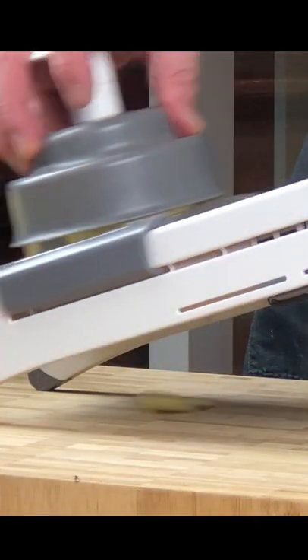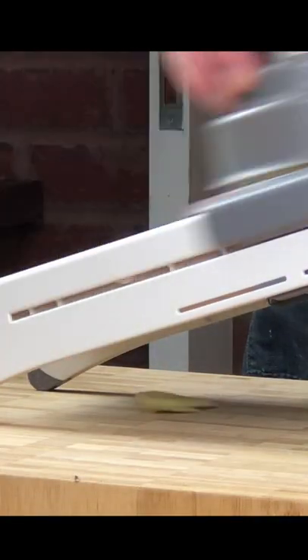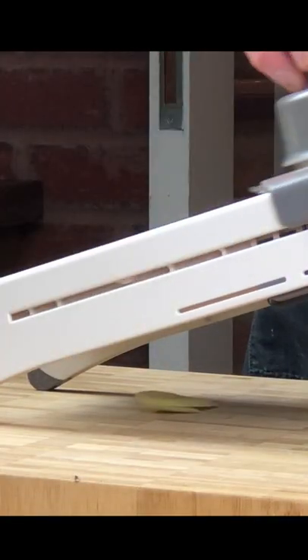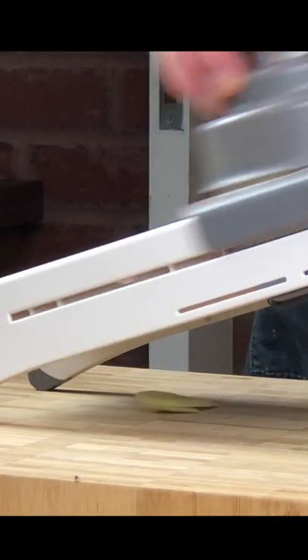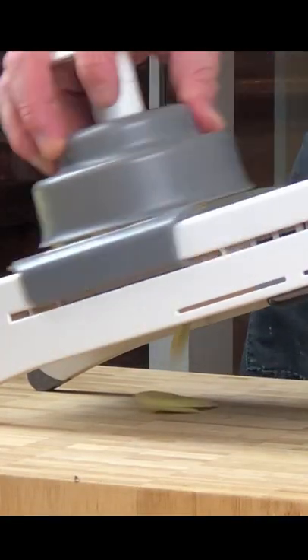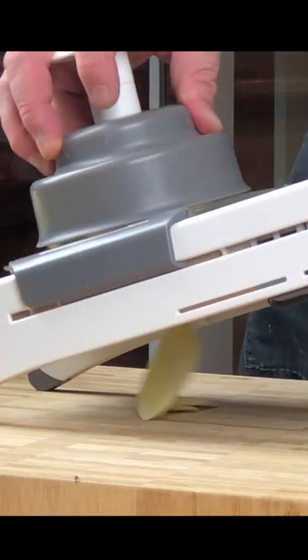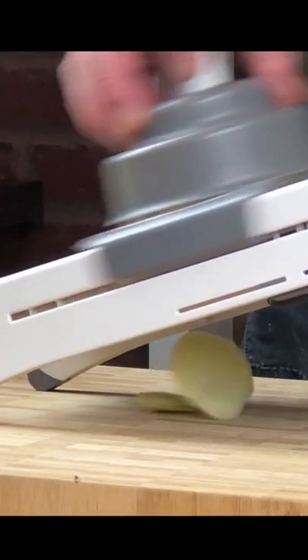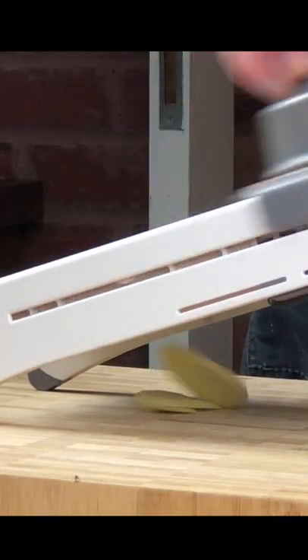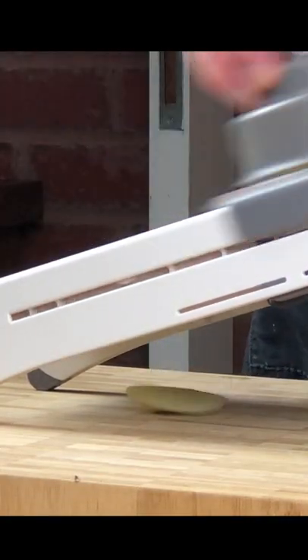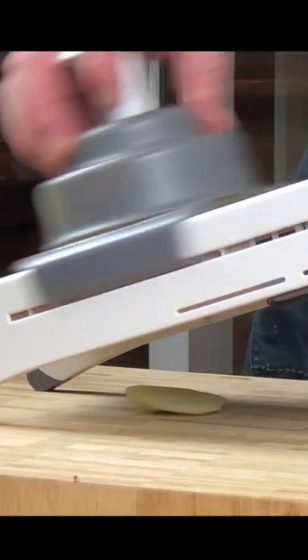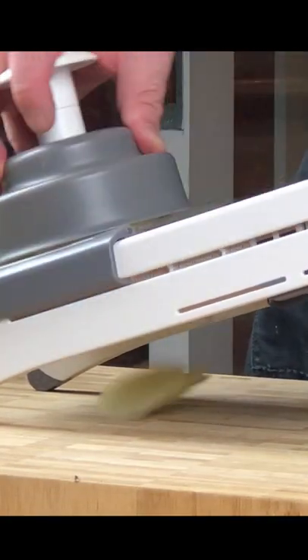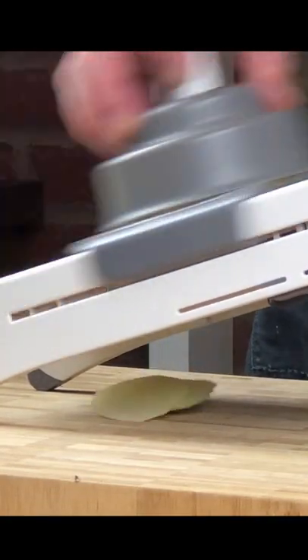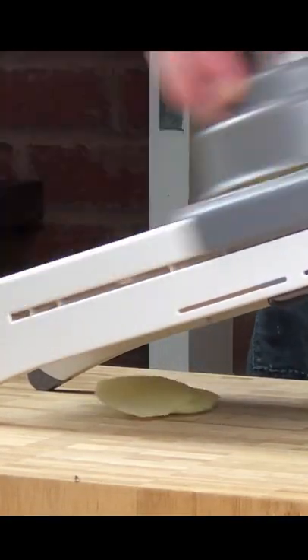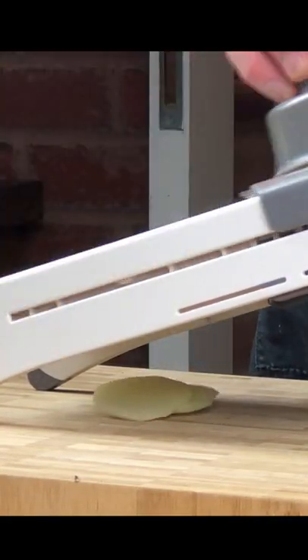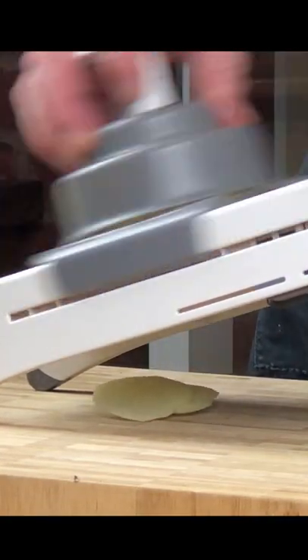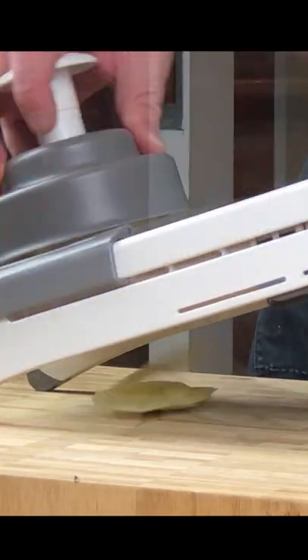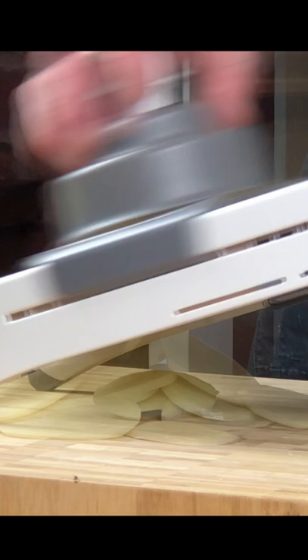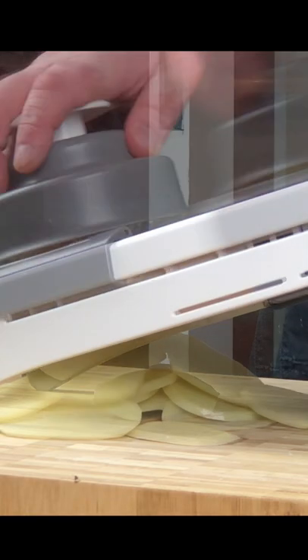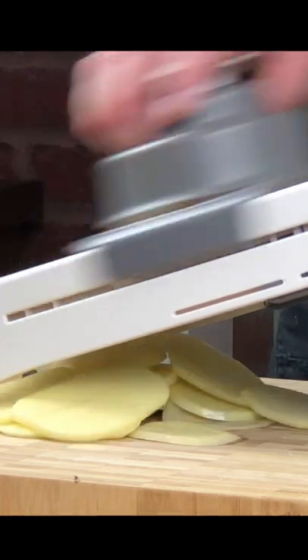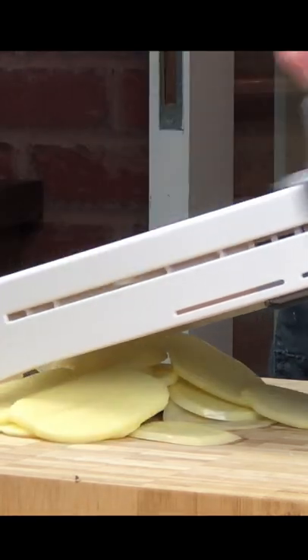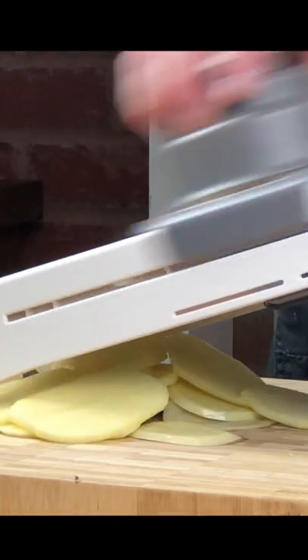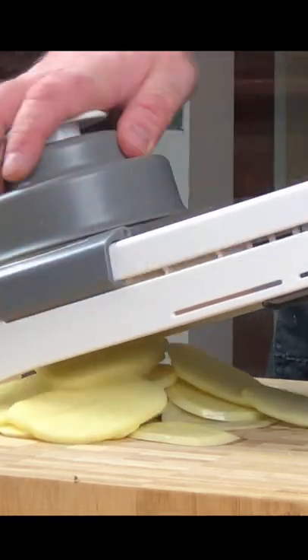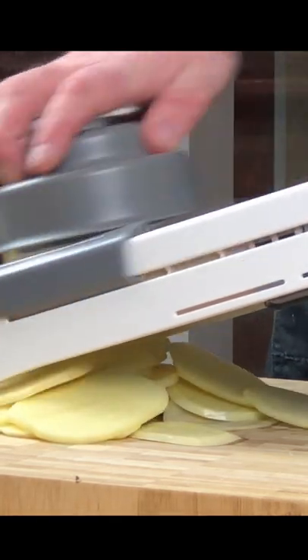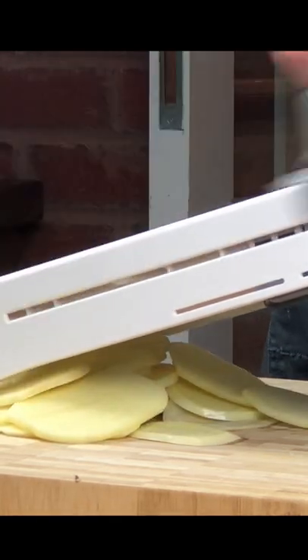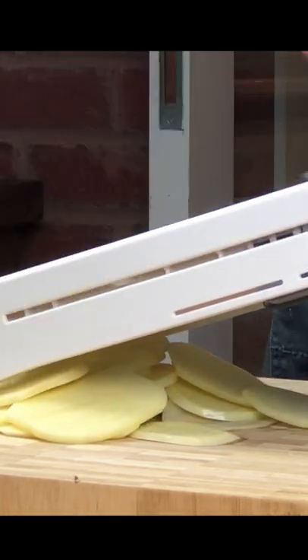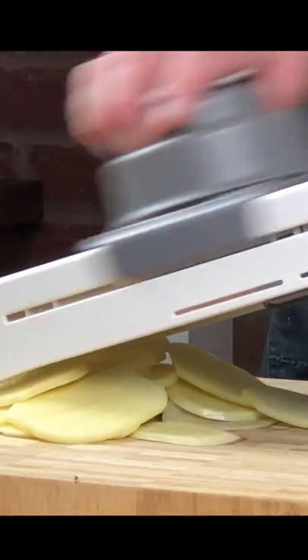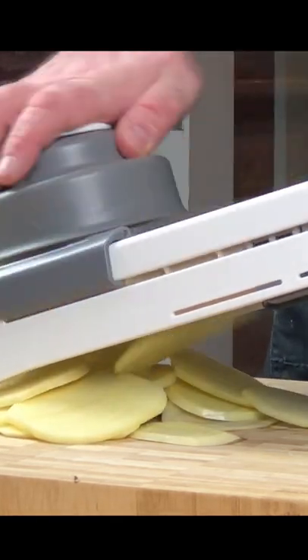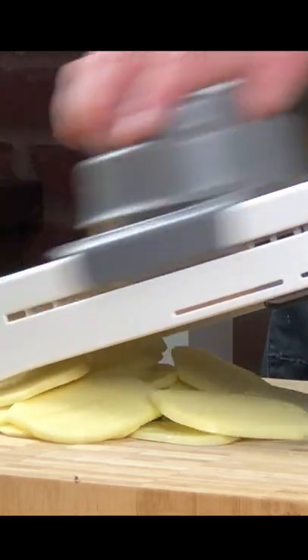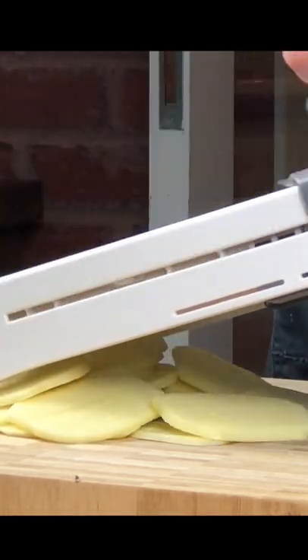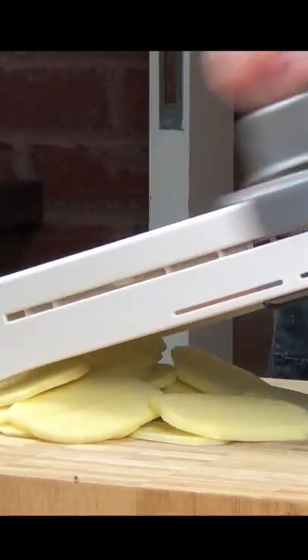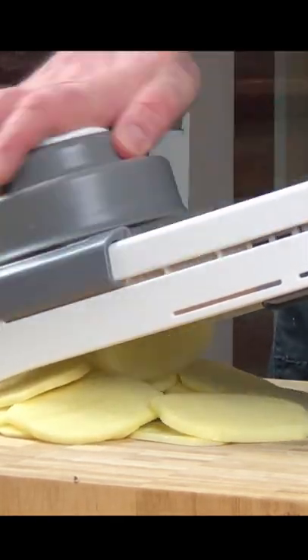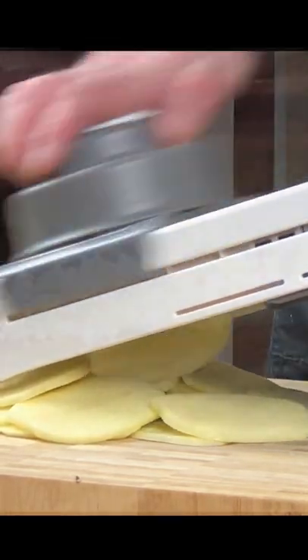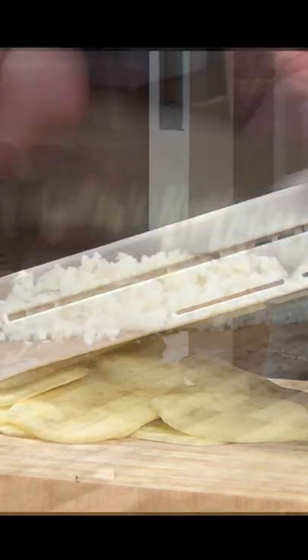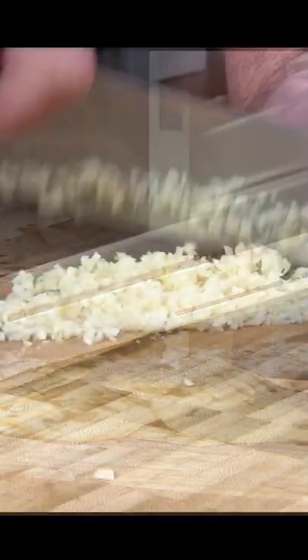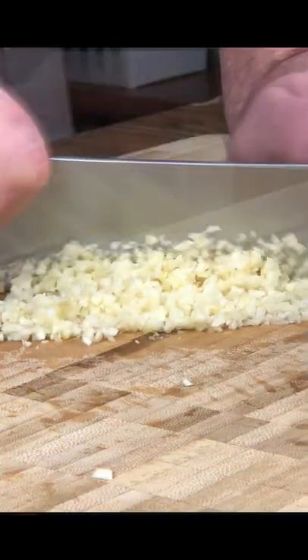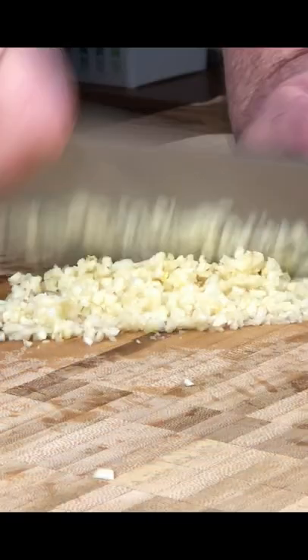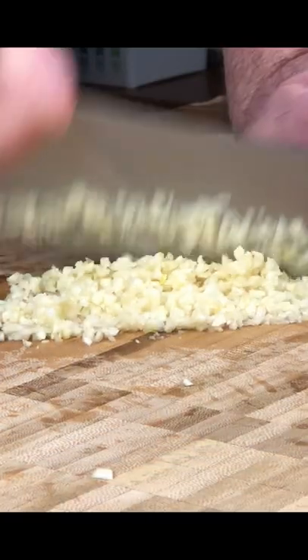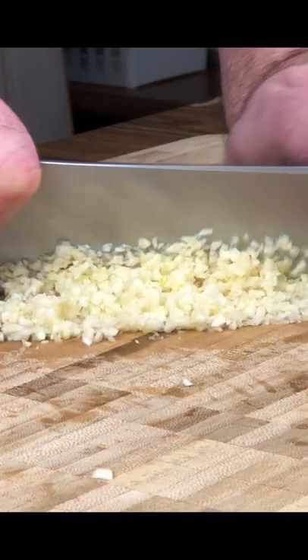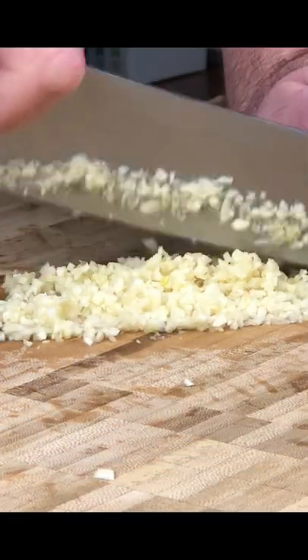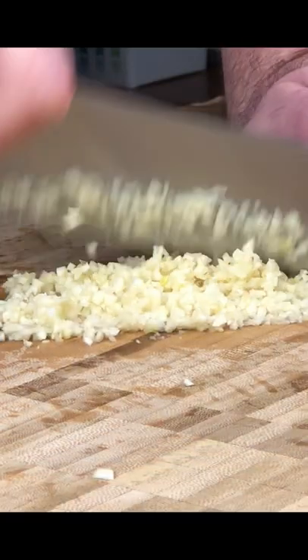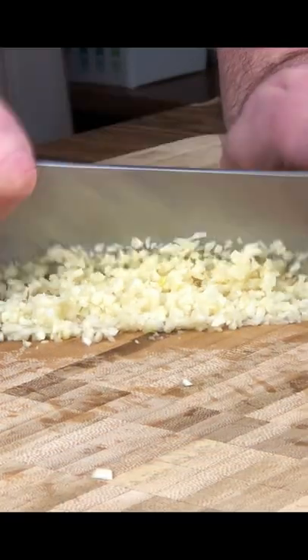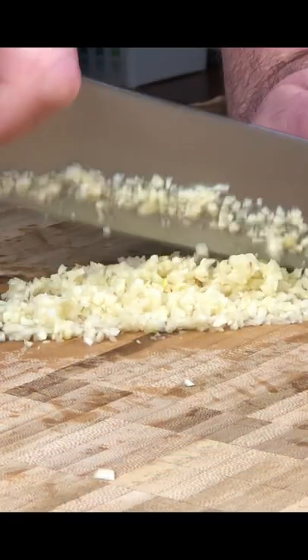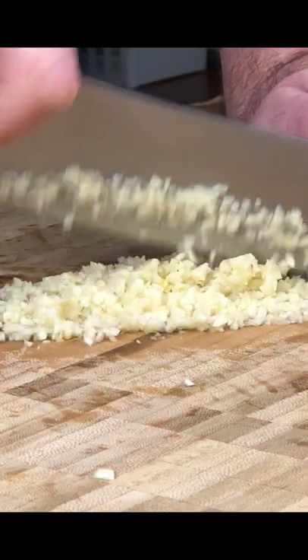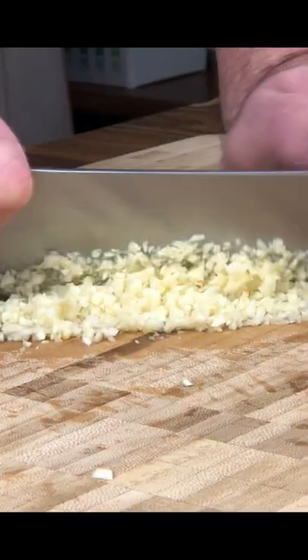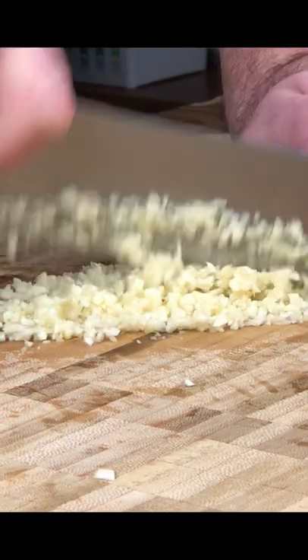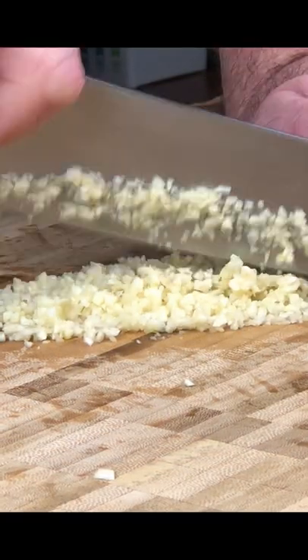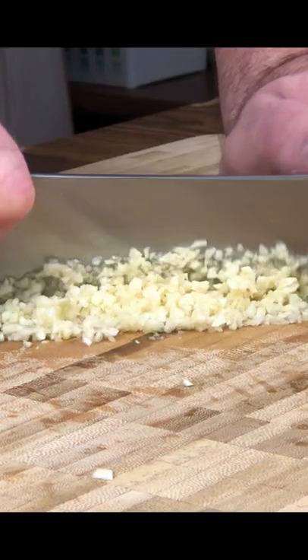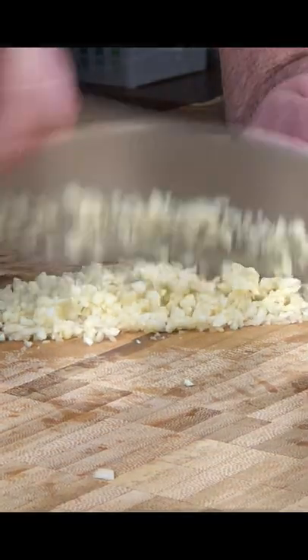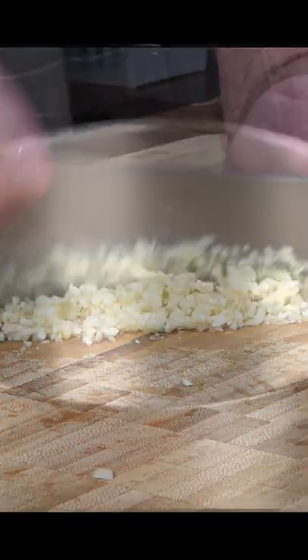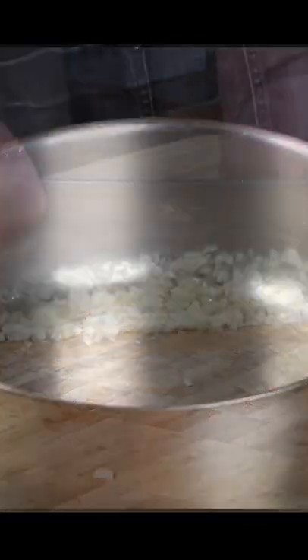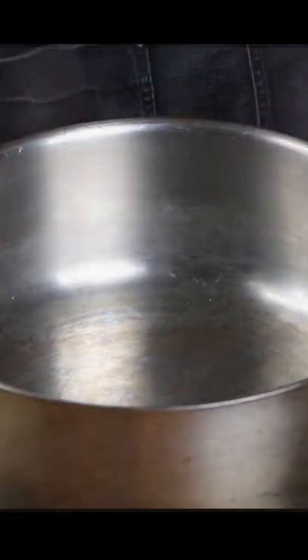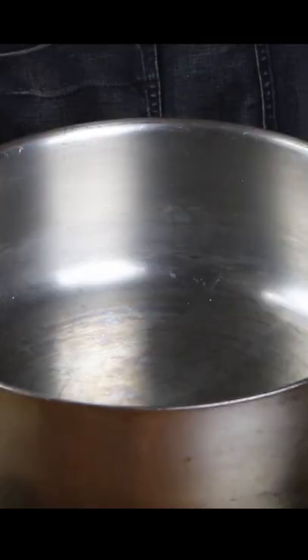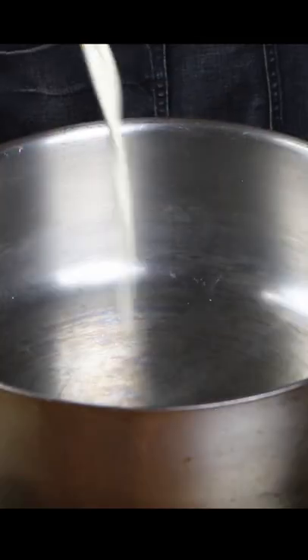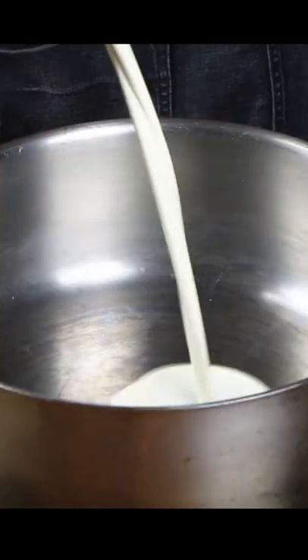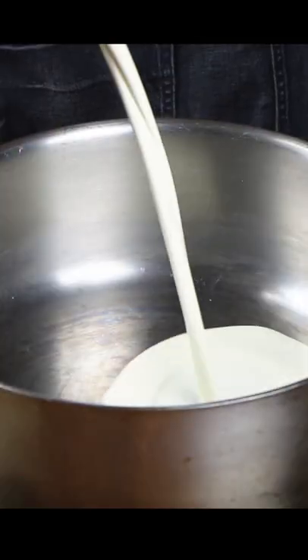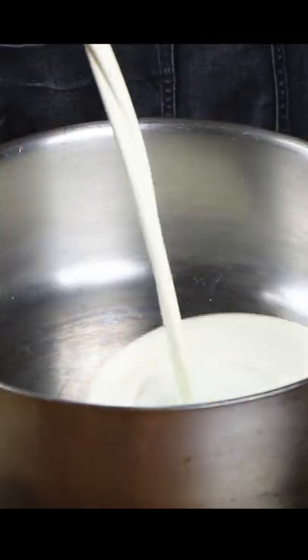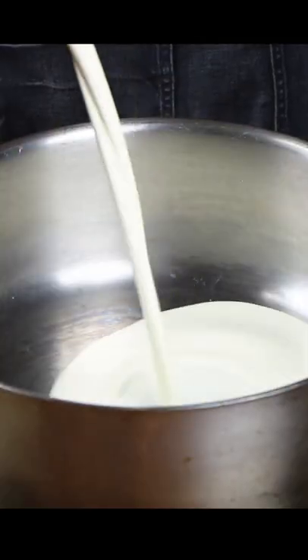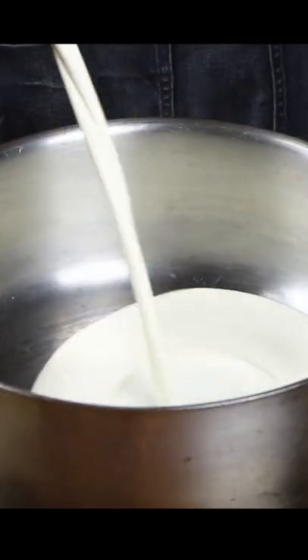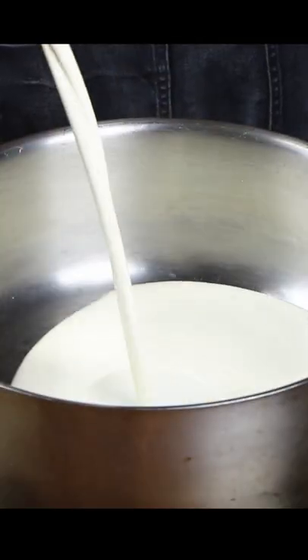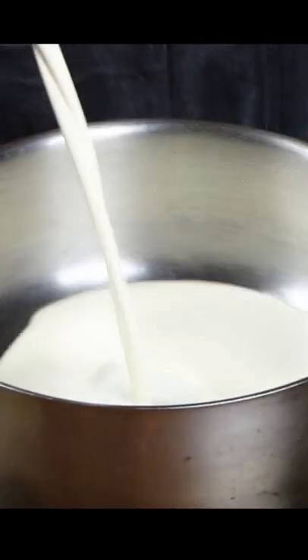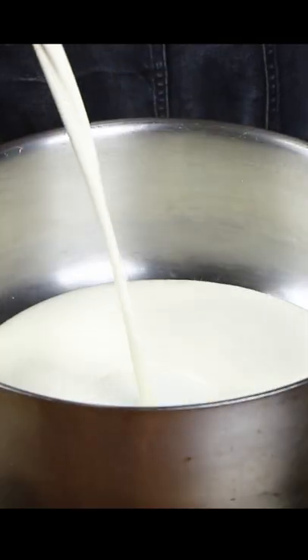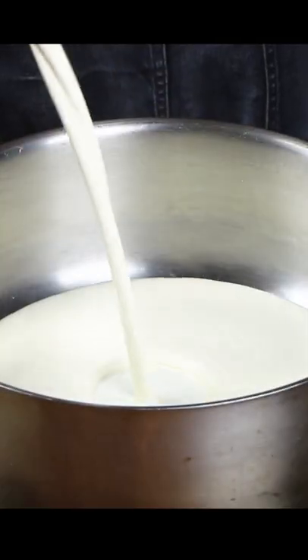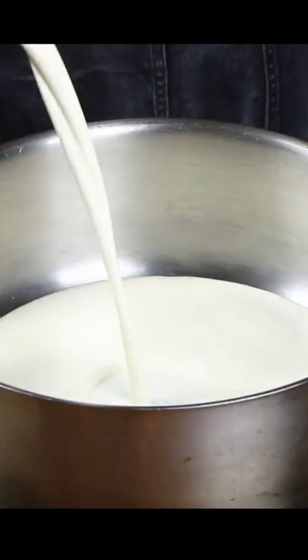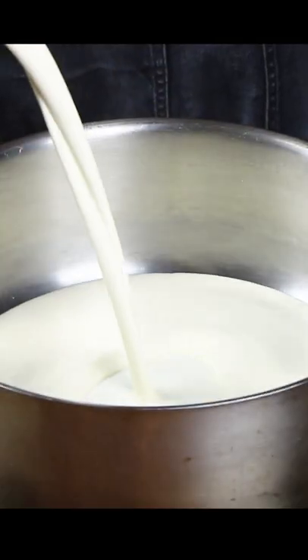We're going to begin by peeling and slicing some Maris Piper potatoes. We need to chop some garlic and heat some cream in a pan.